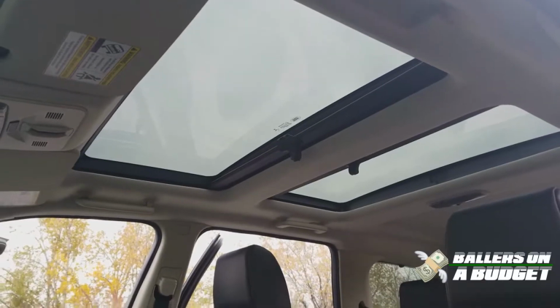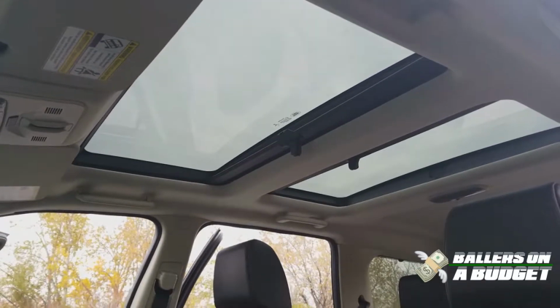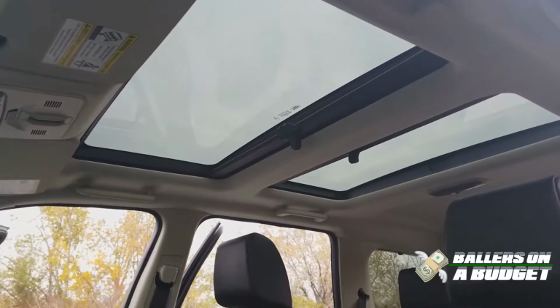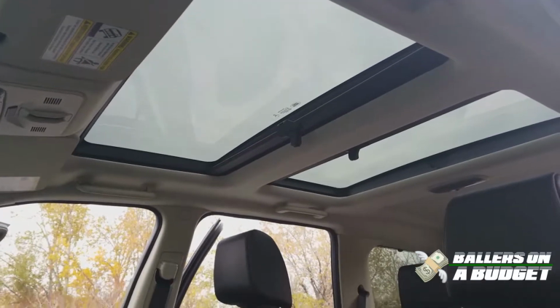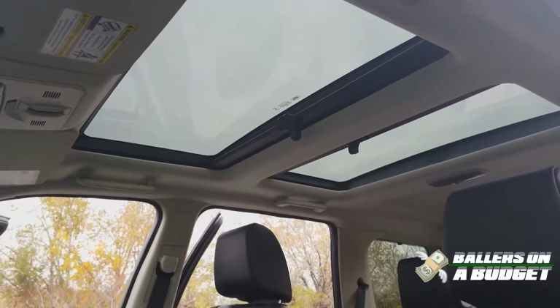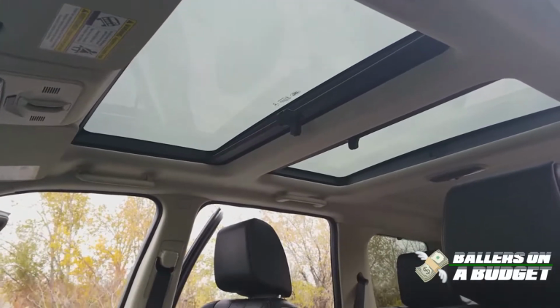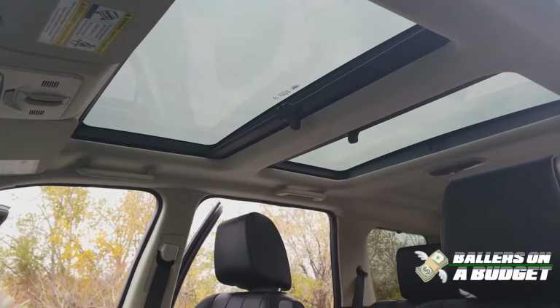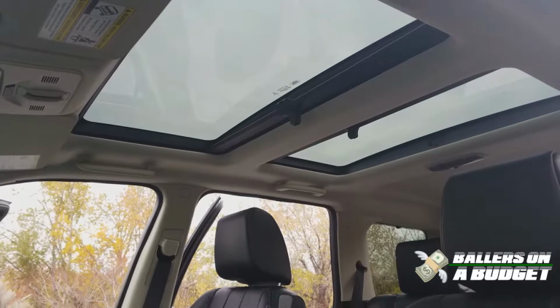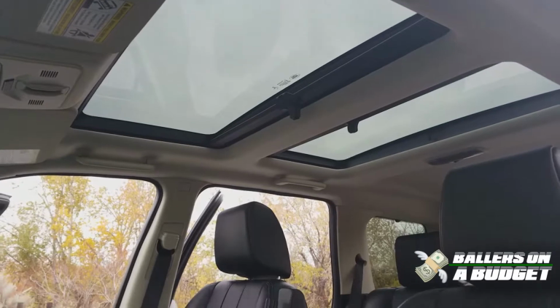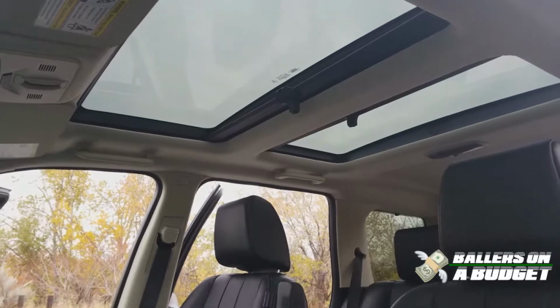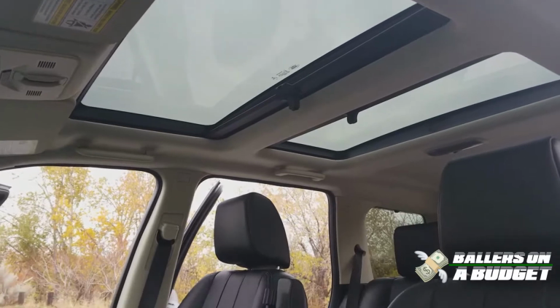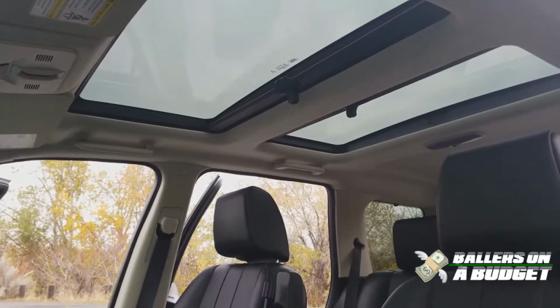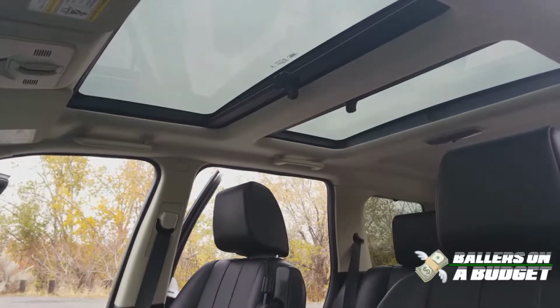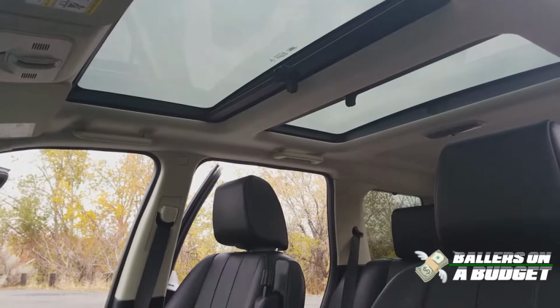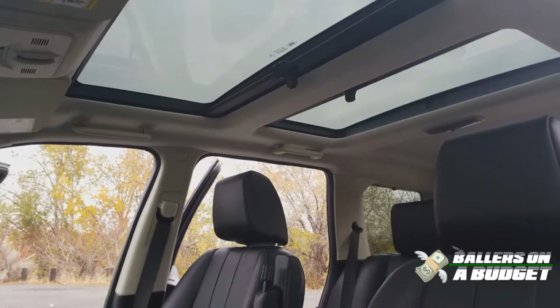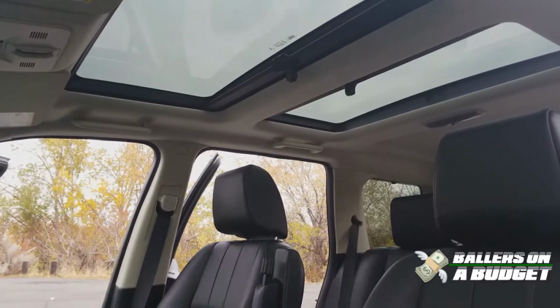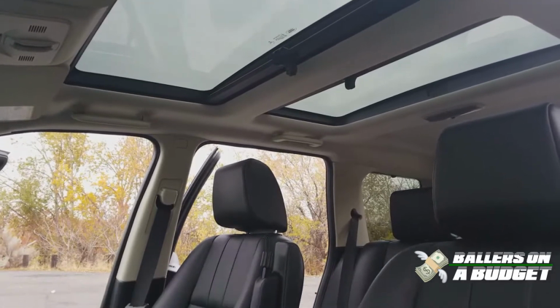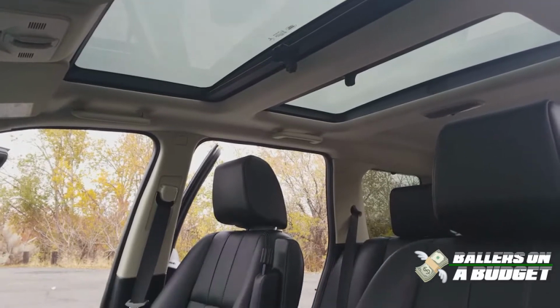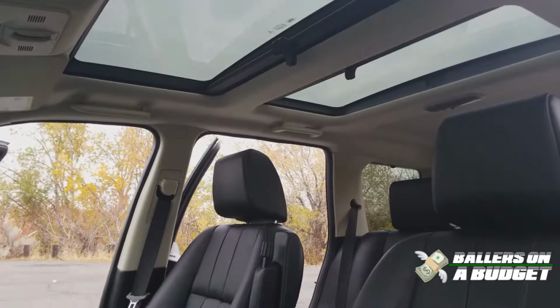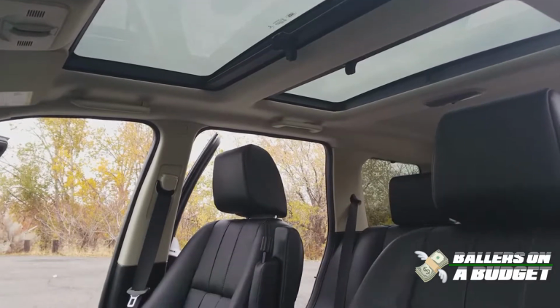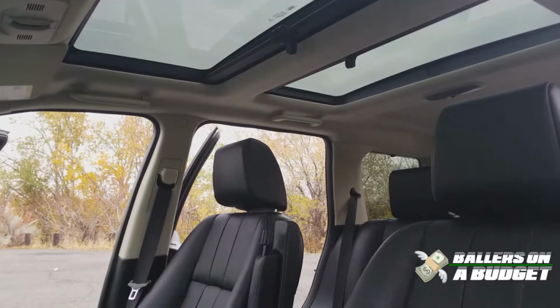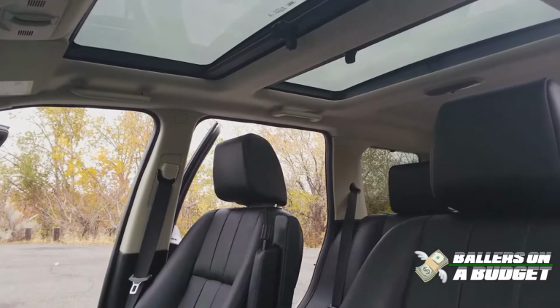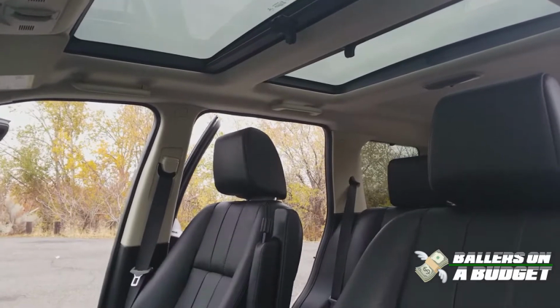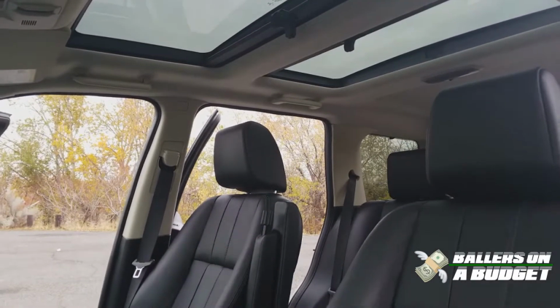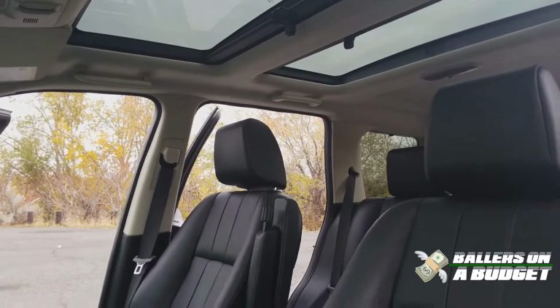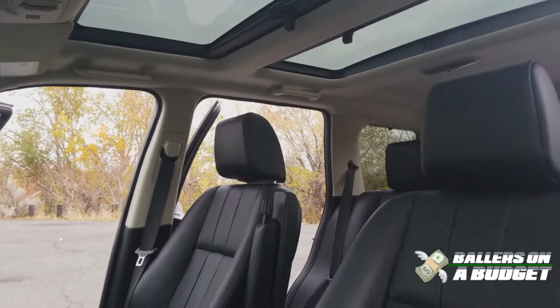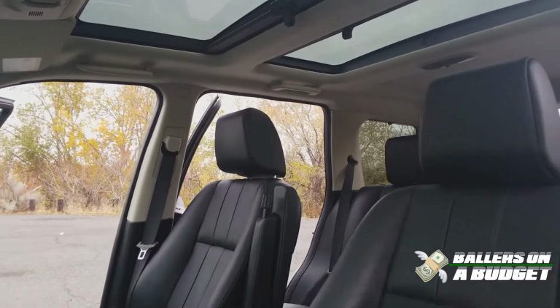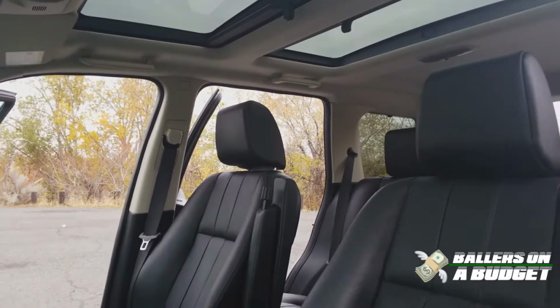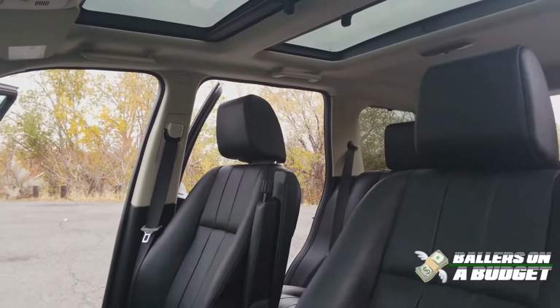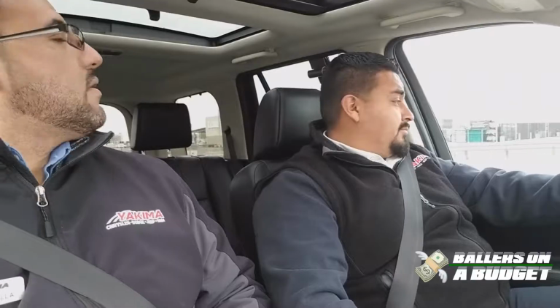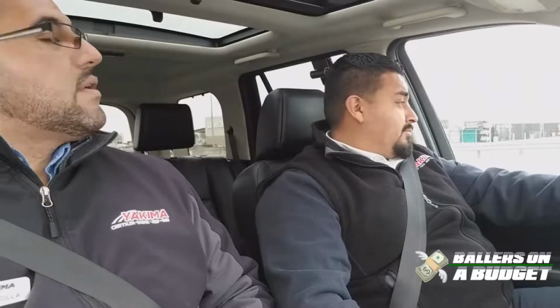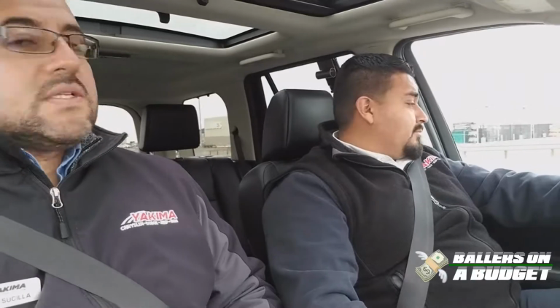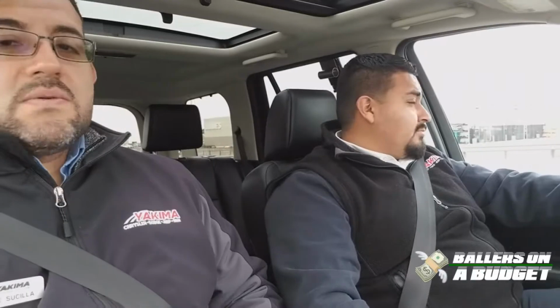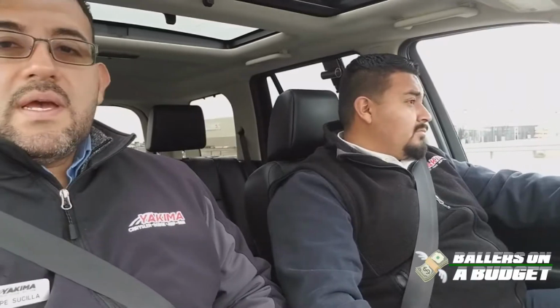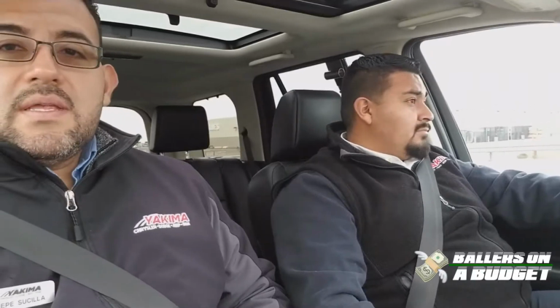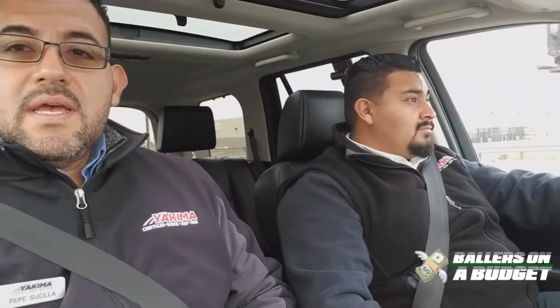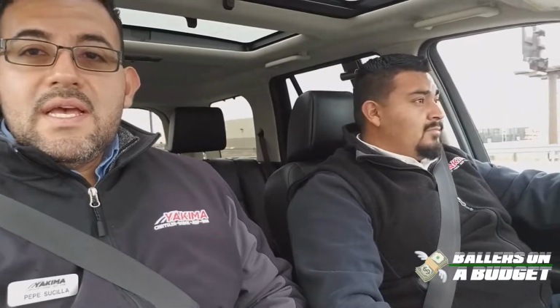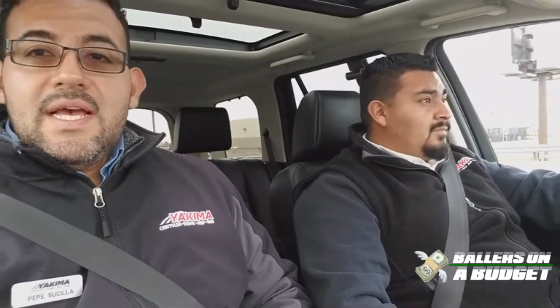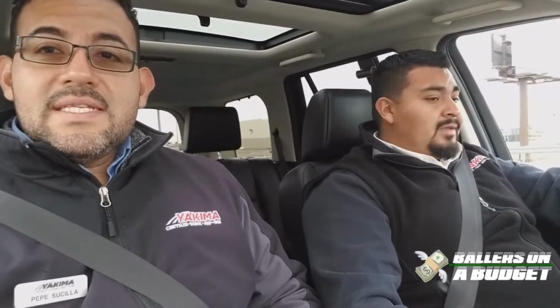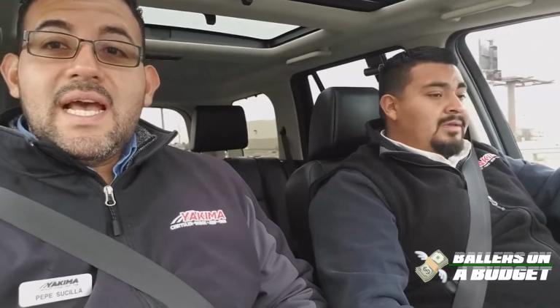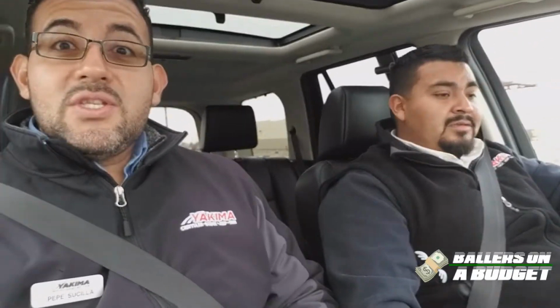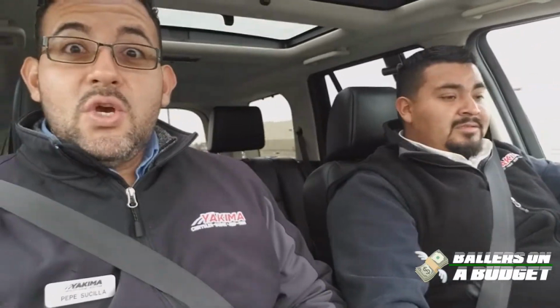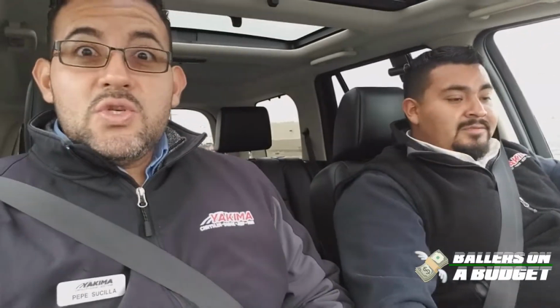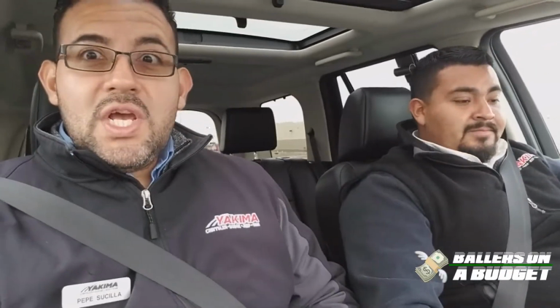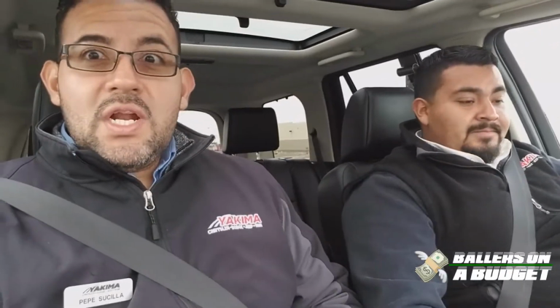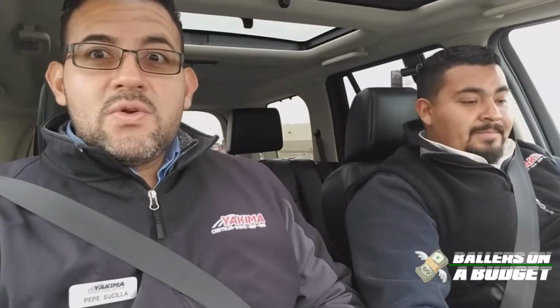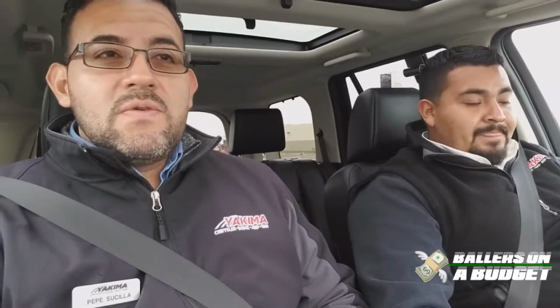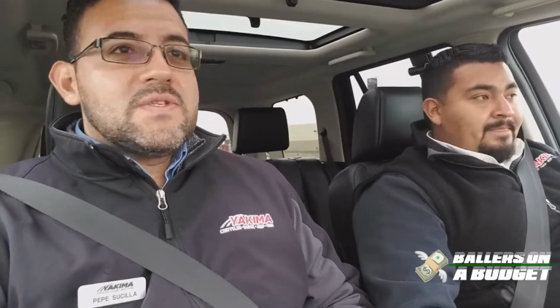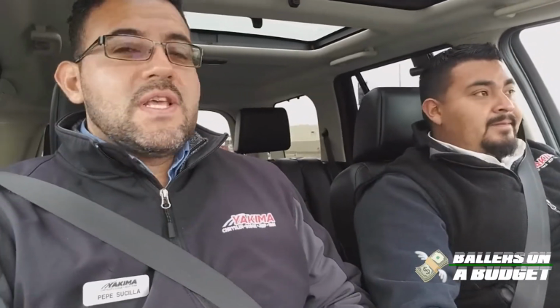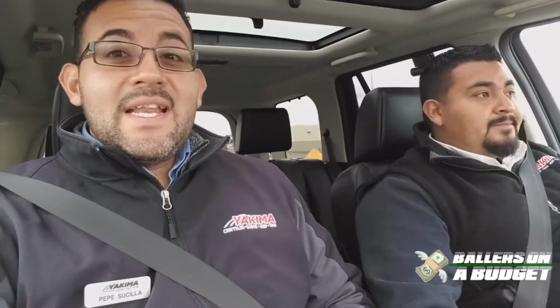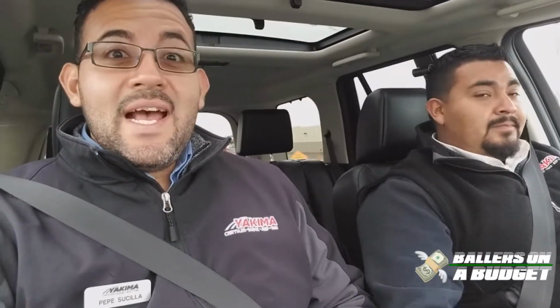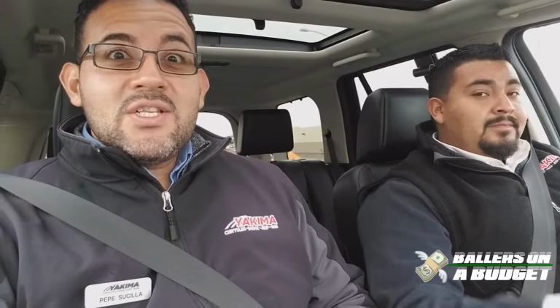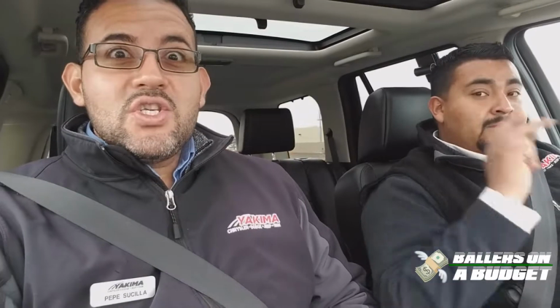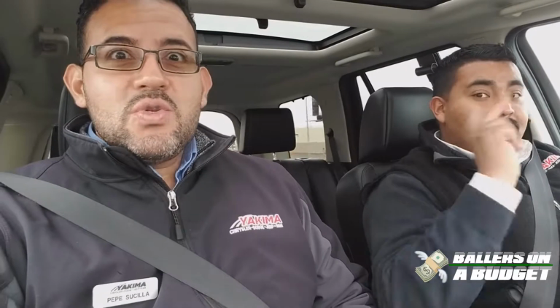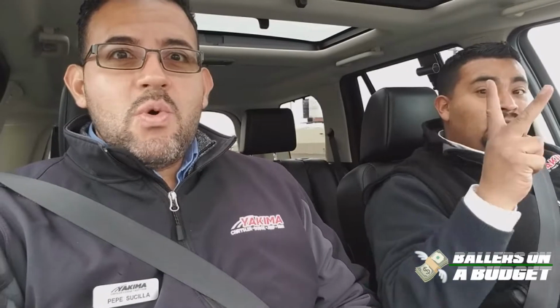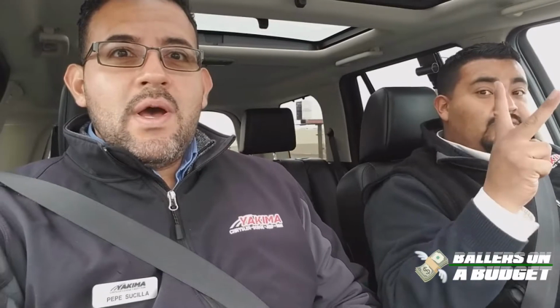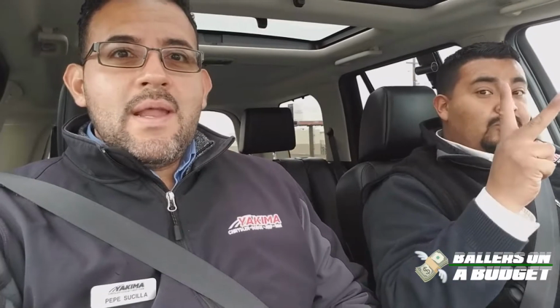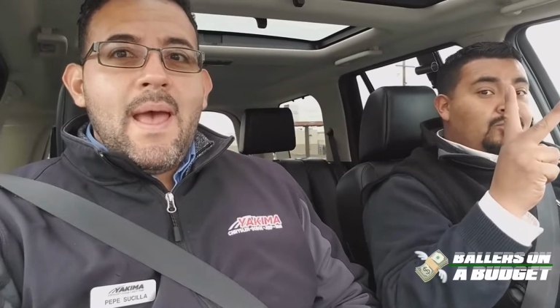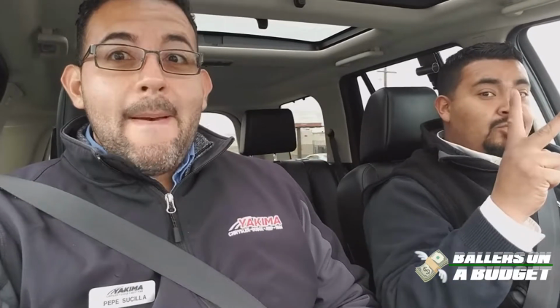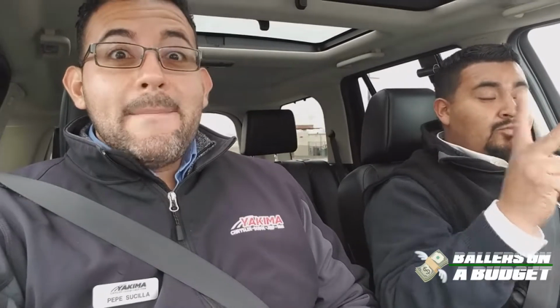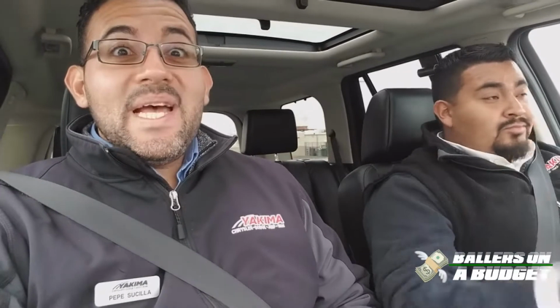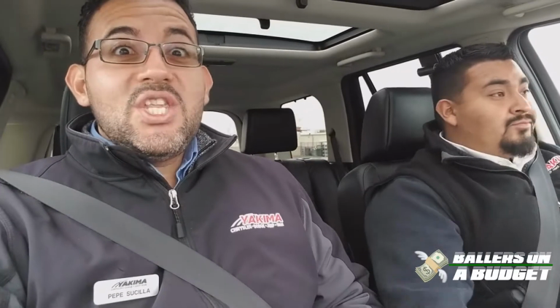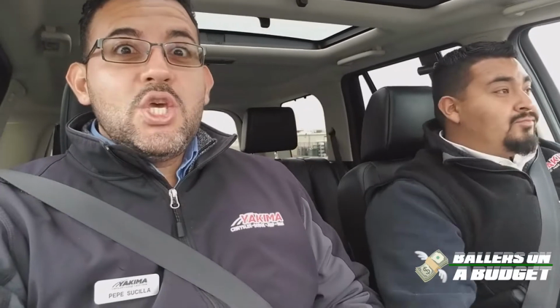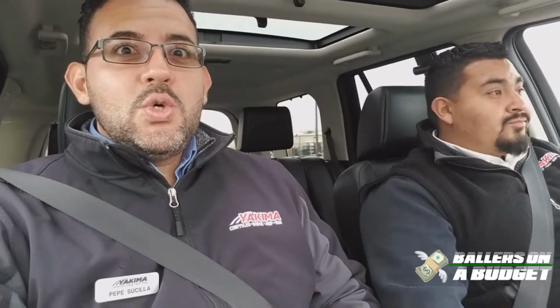The panoramic? No, panoramic is one sunroof — one solid piece. Oh, that's right. It's got two sunroofs, not just one, but two.